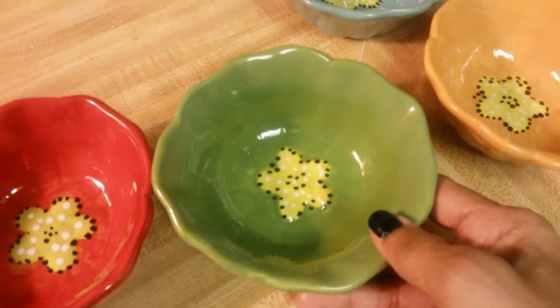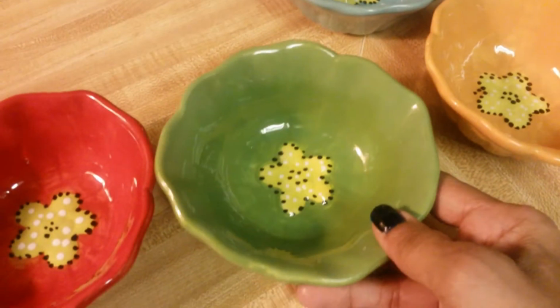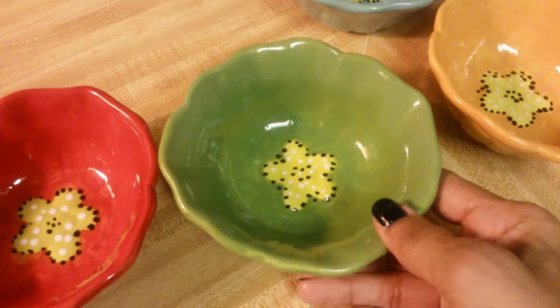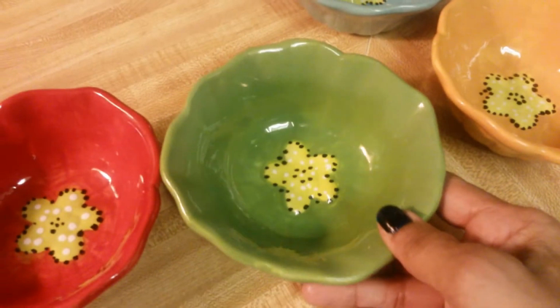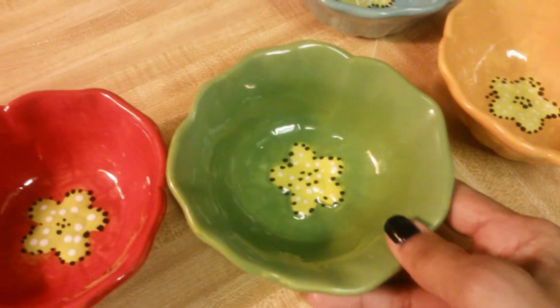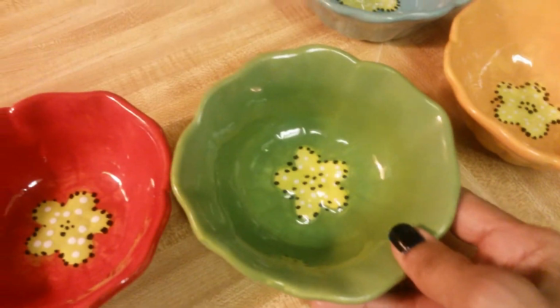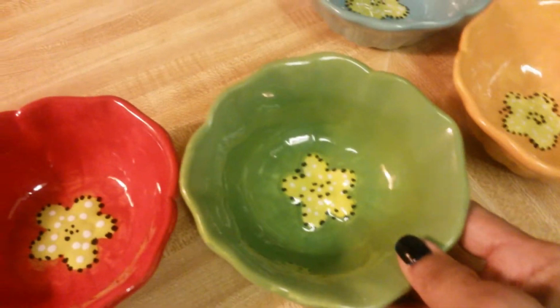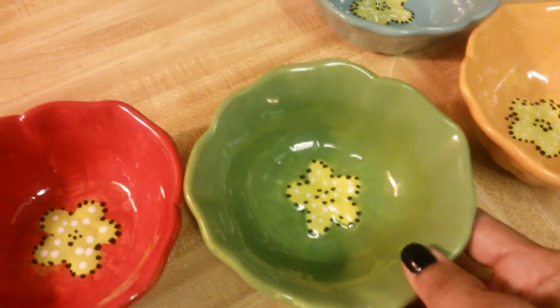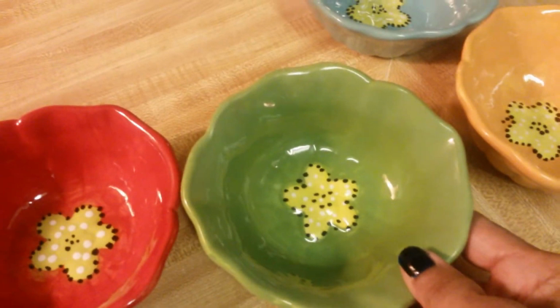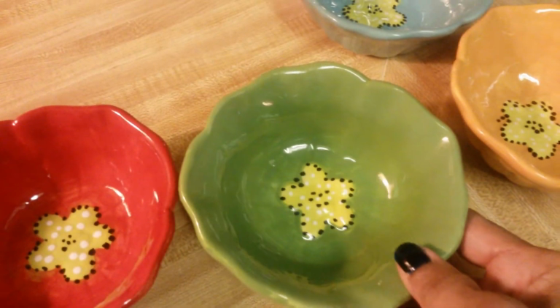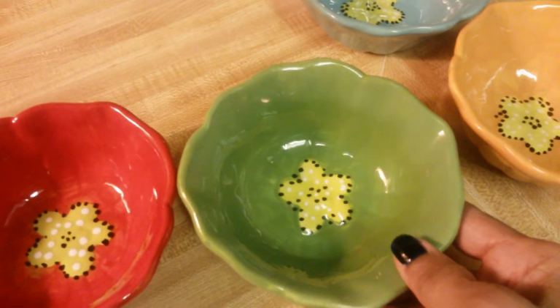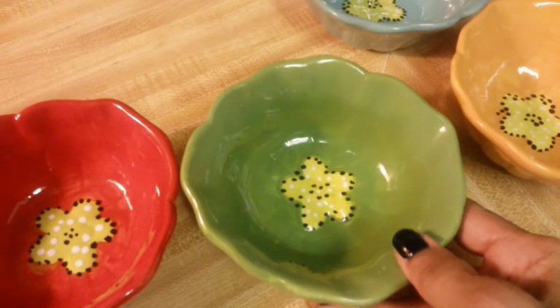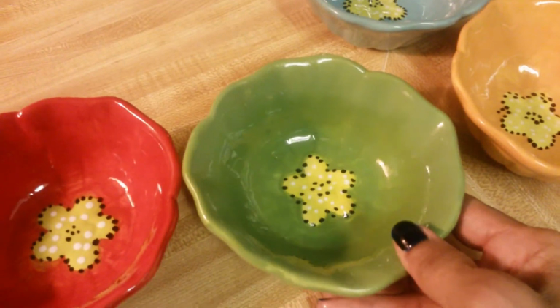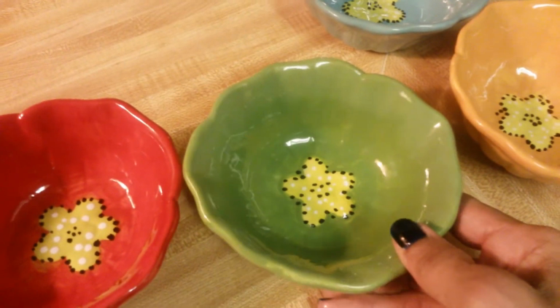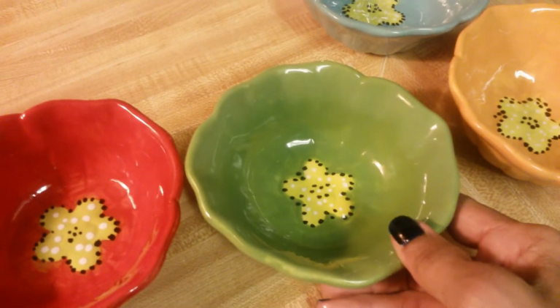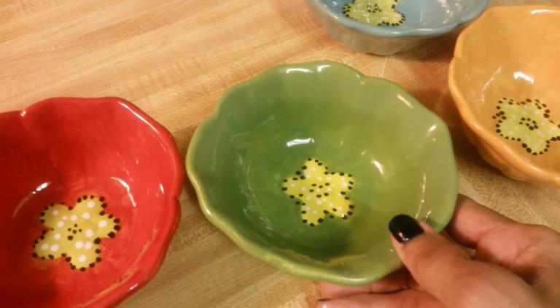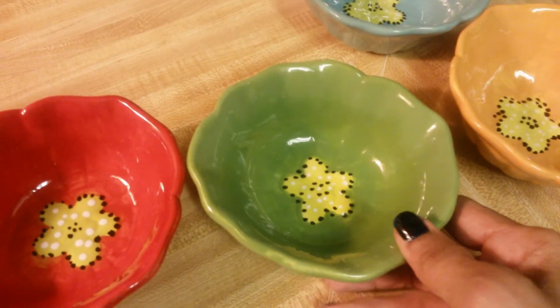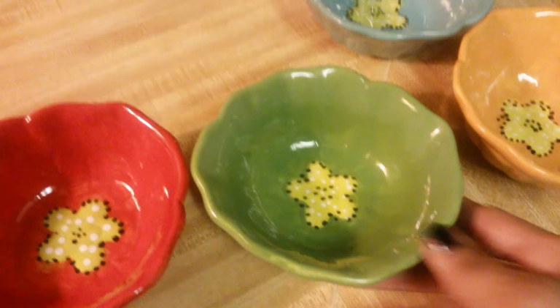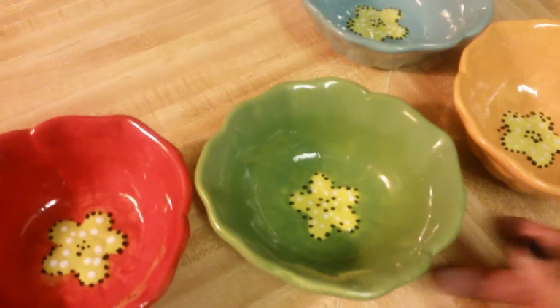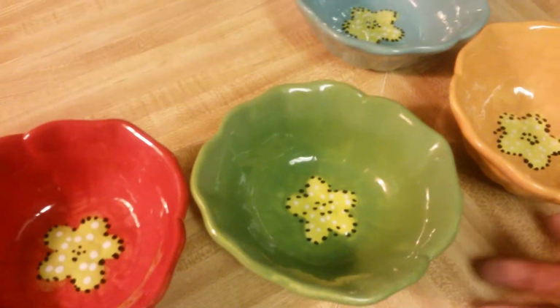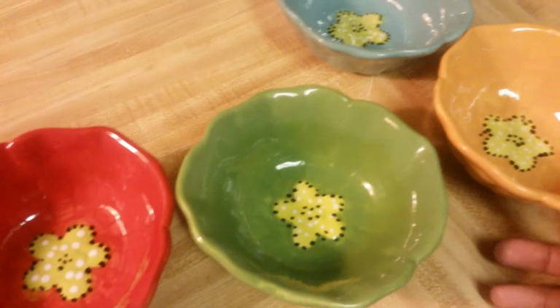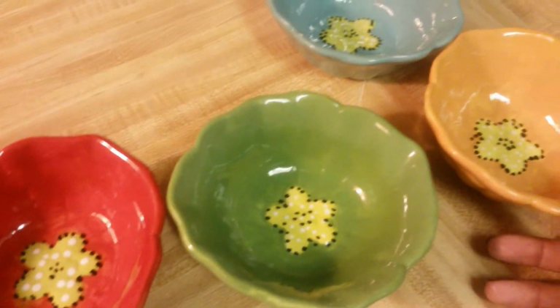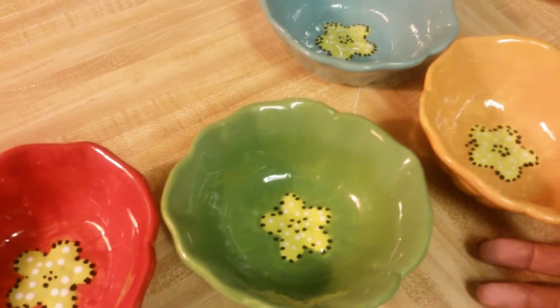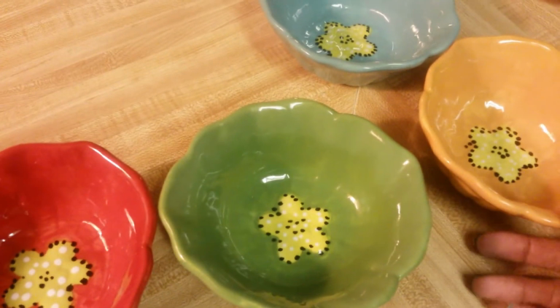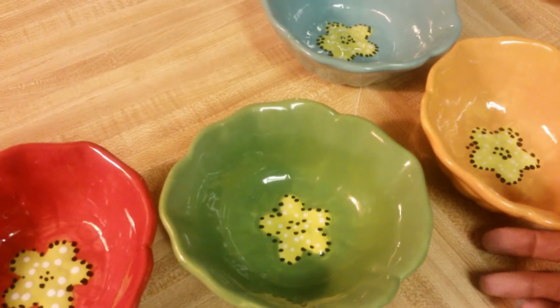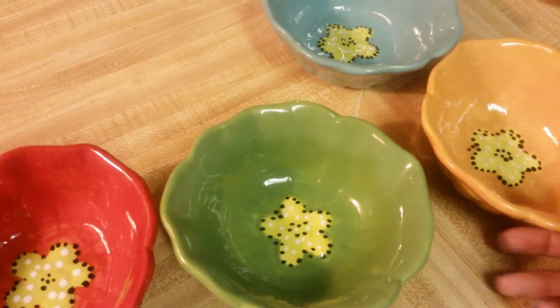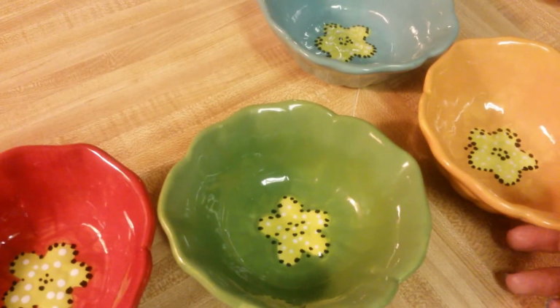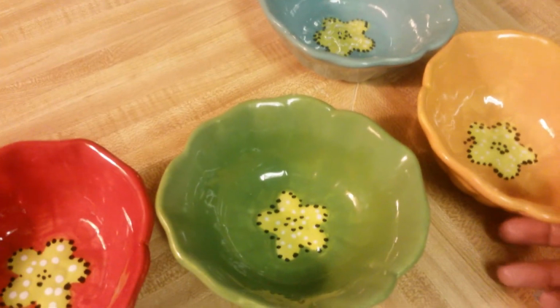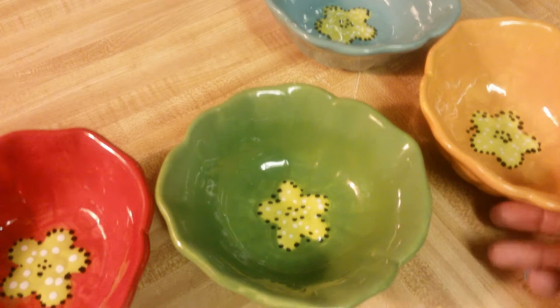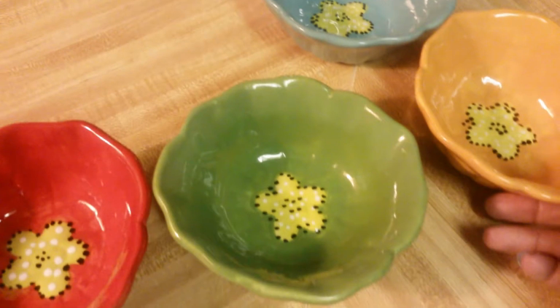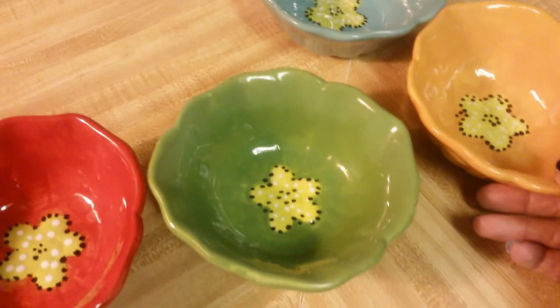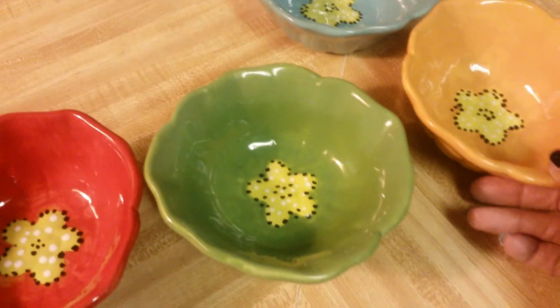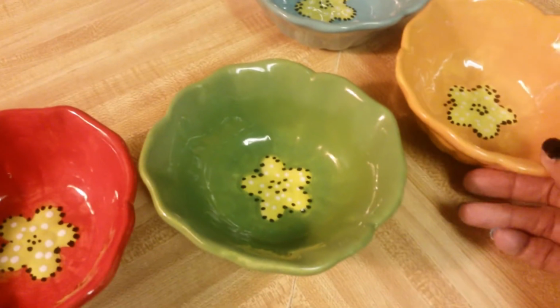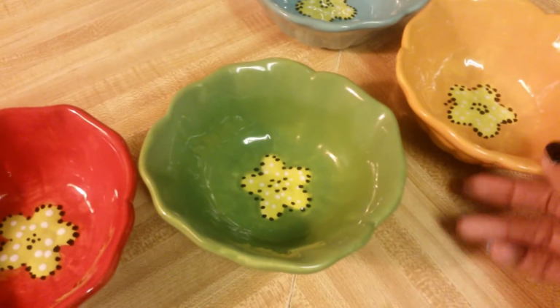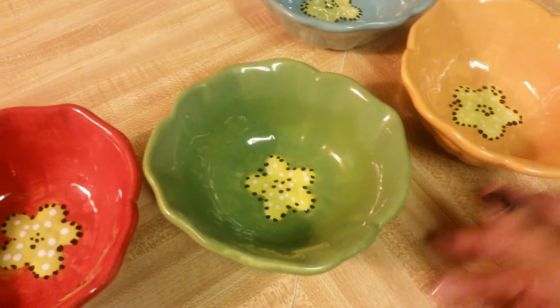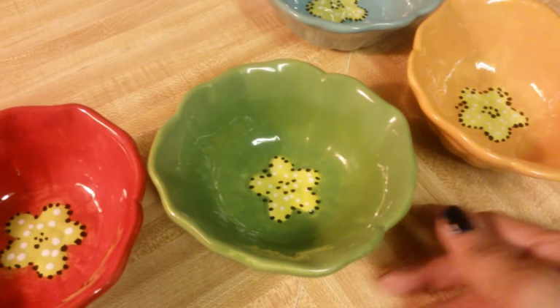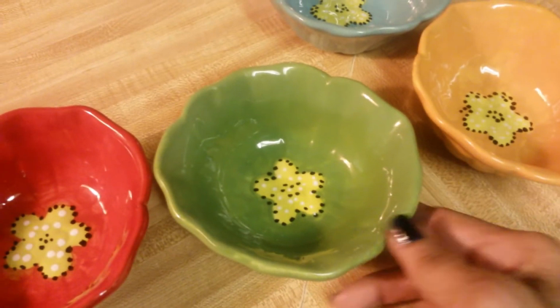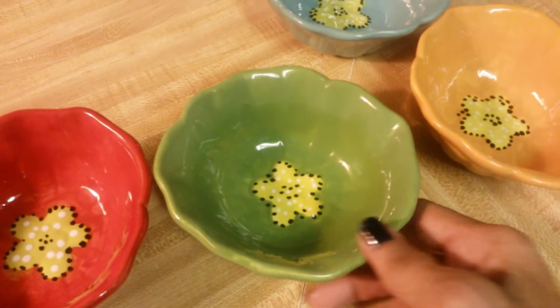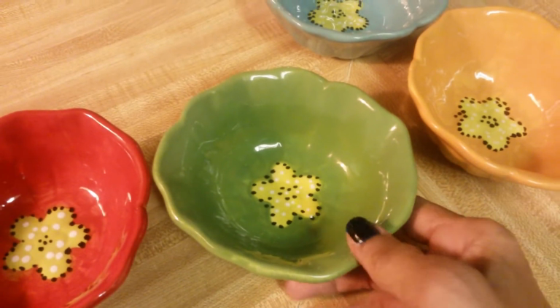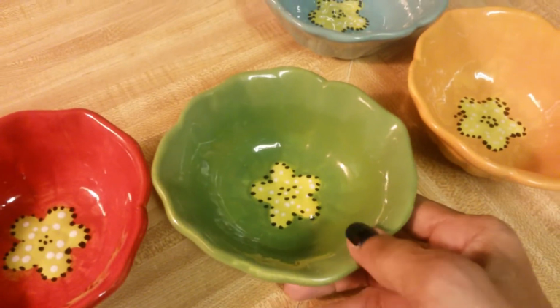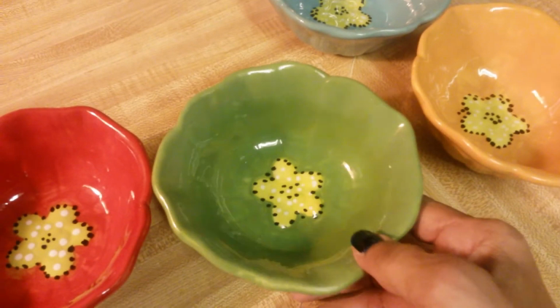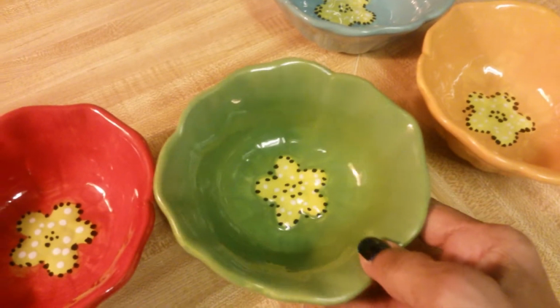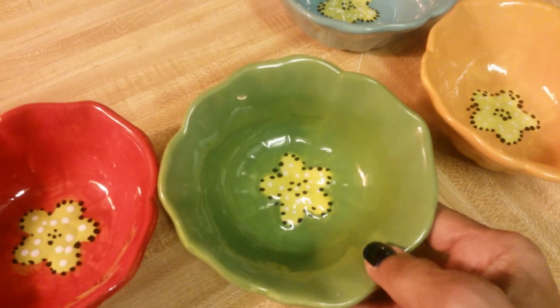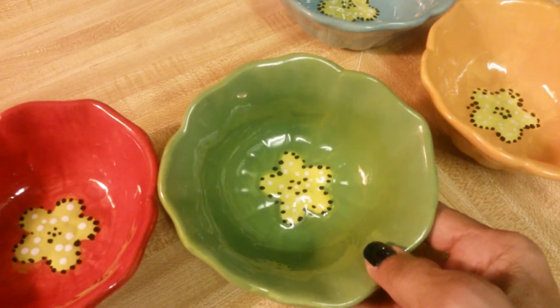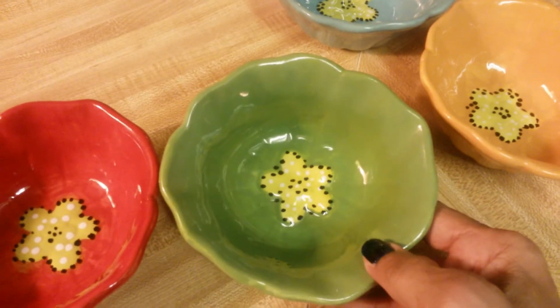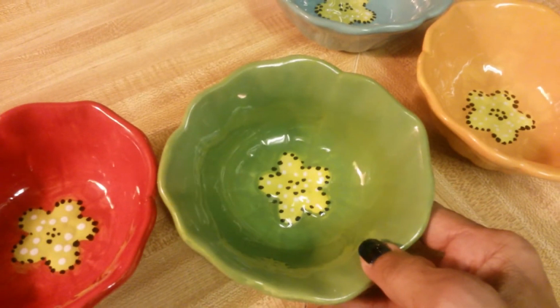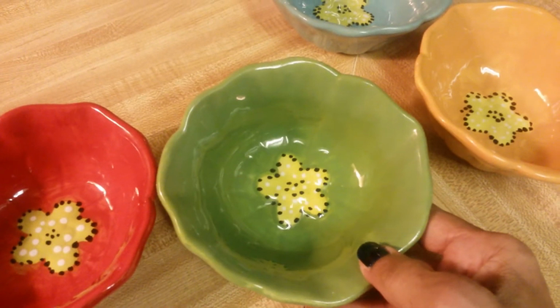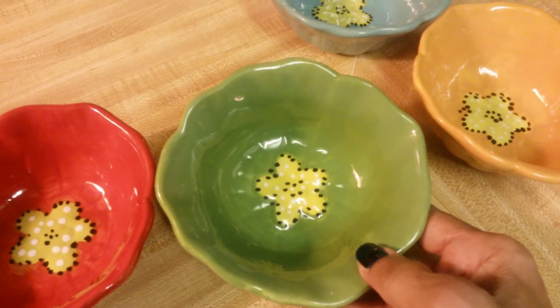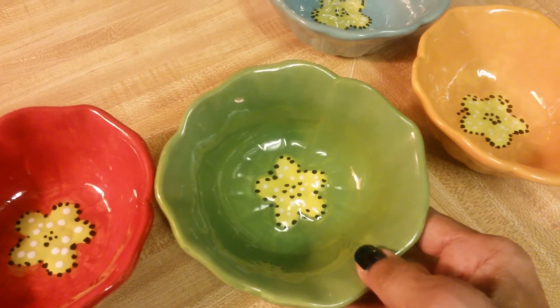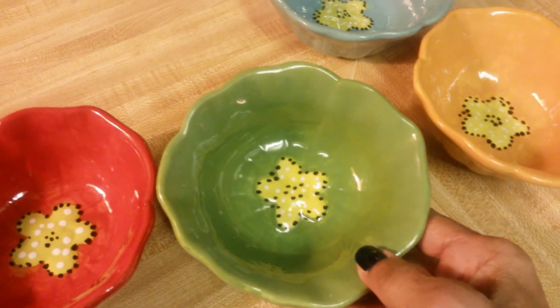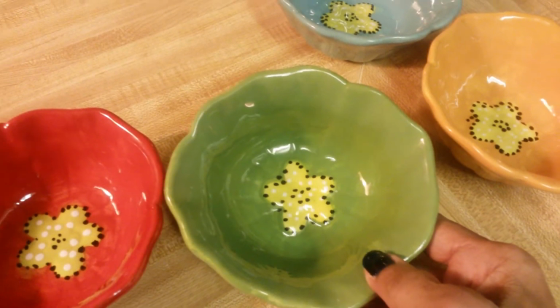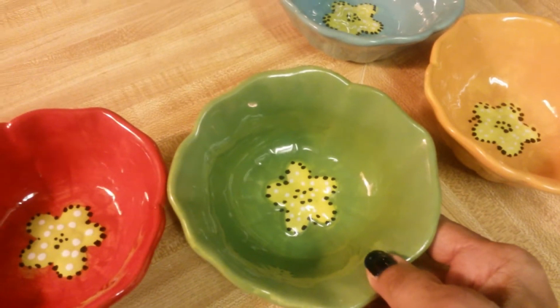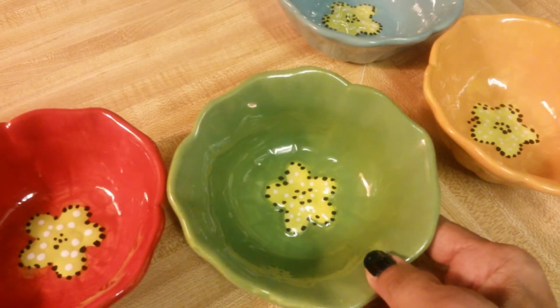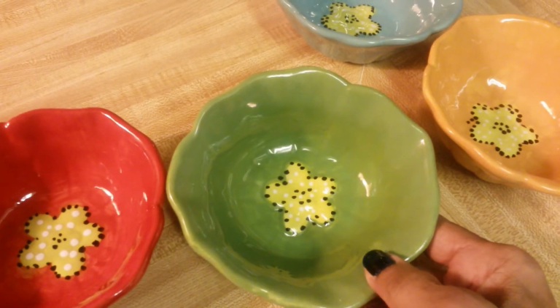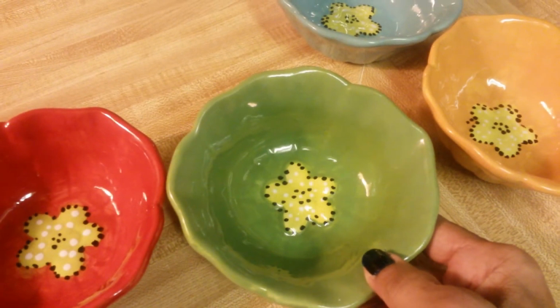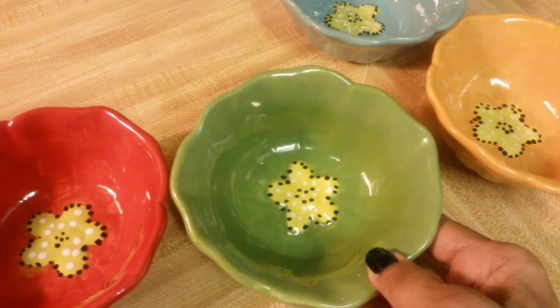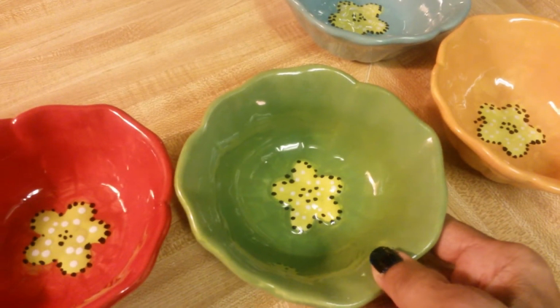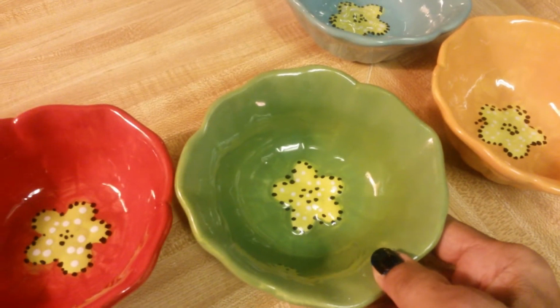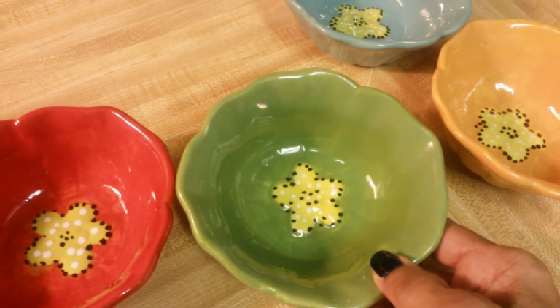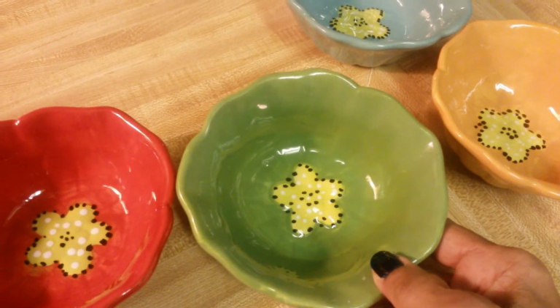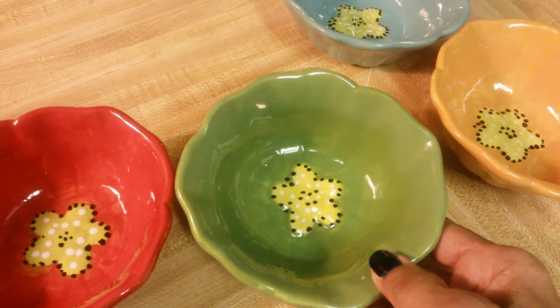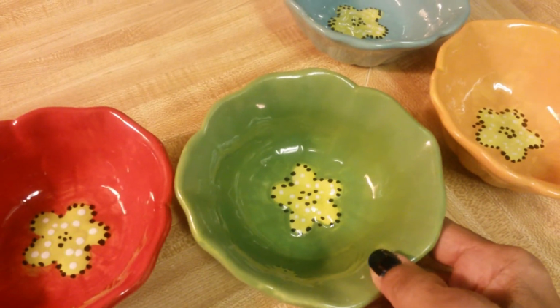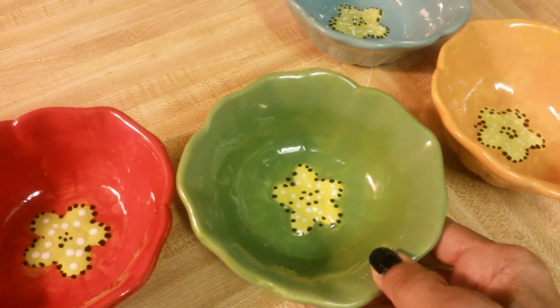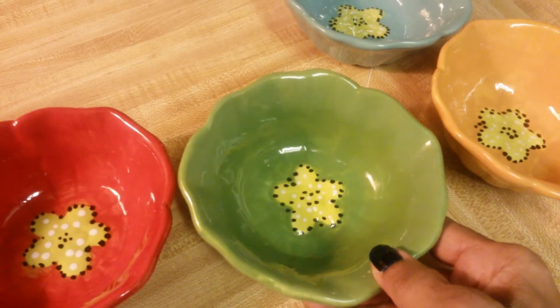Hello, how are you today everyone? Today I'm going to talk about some nice dishware that I collected and purchased today.